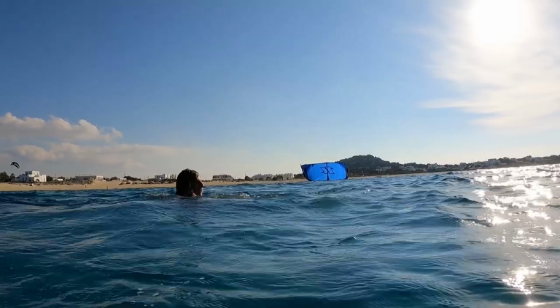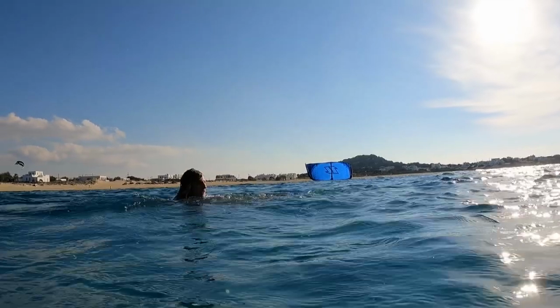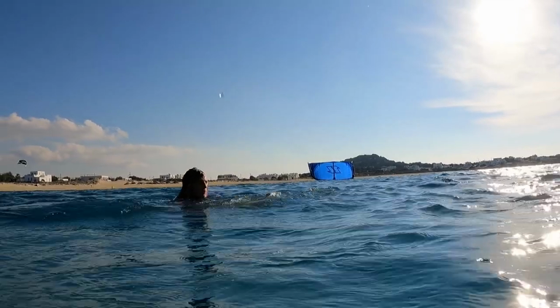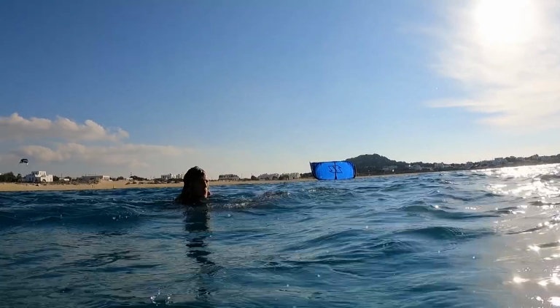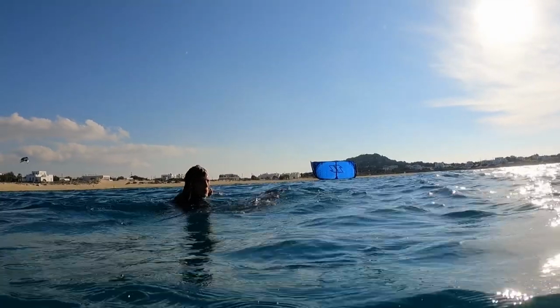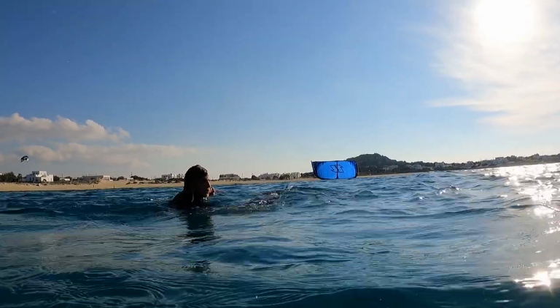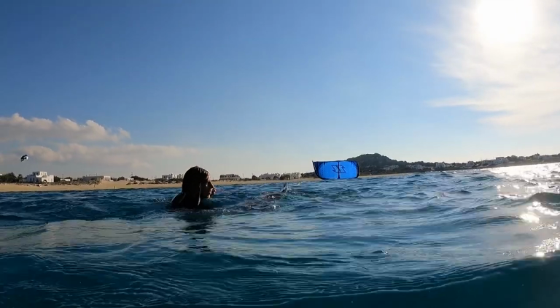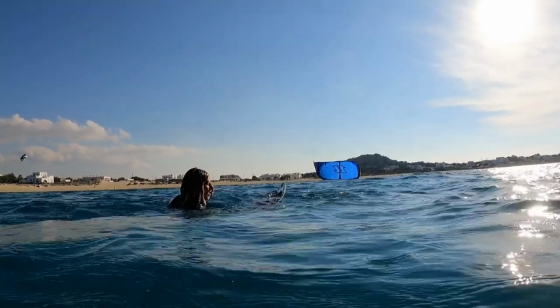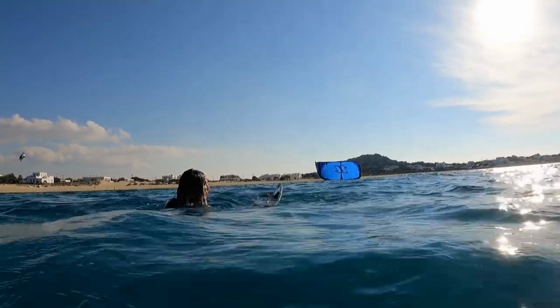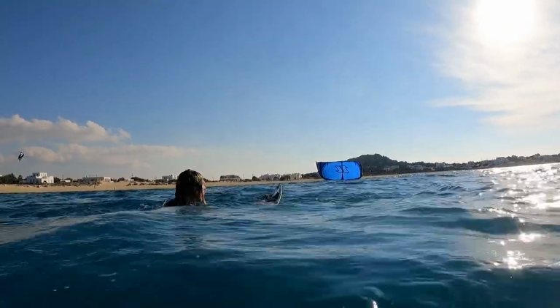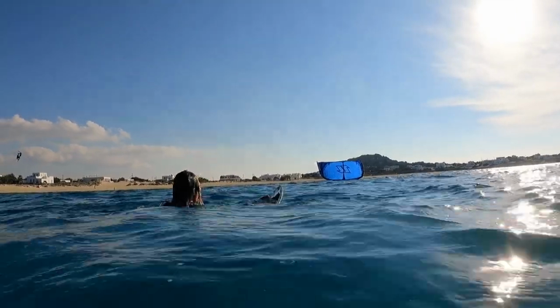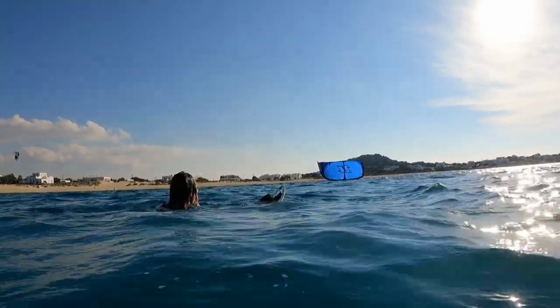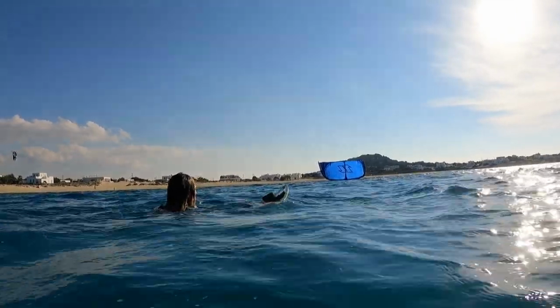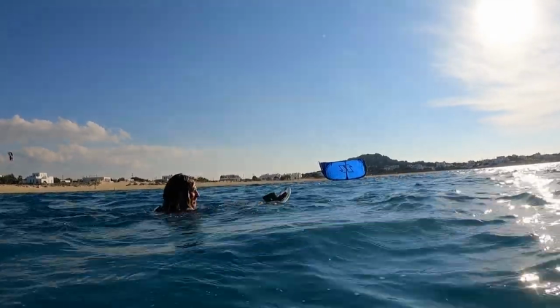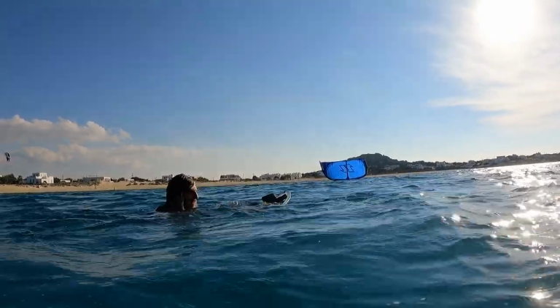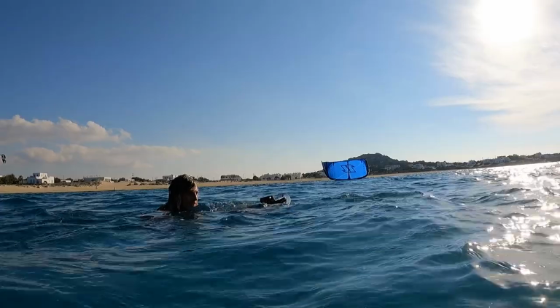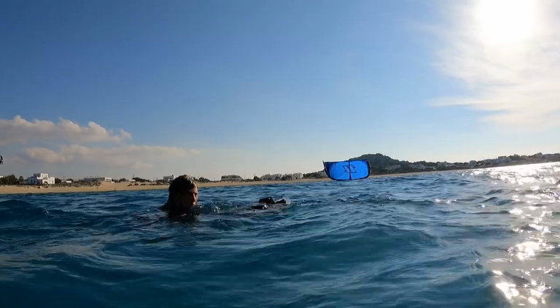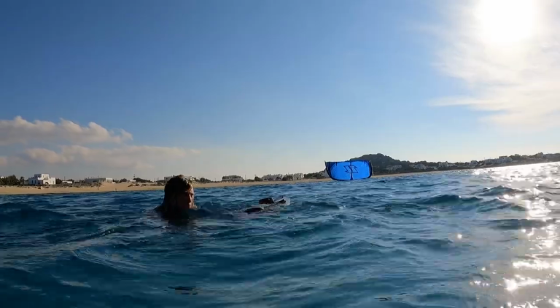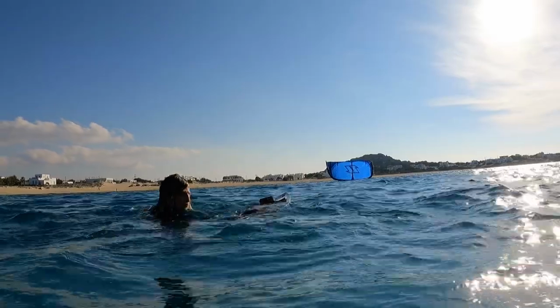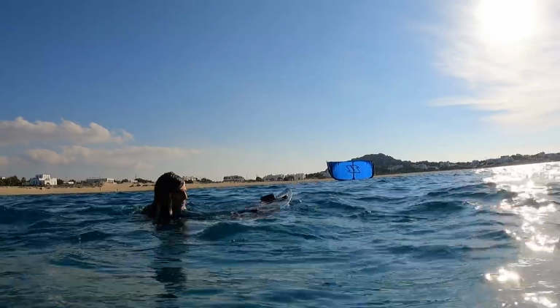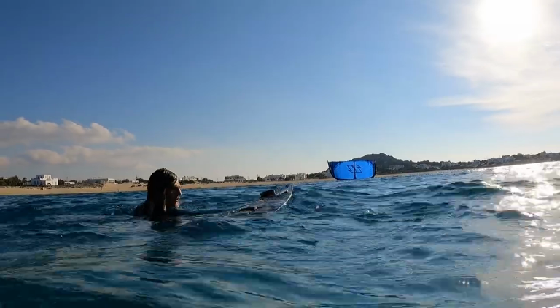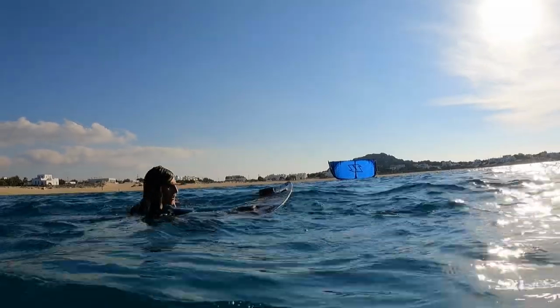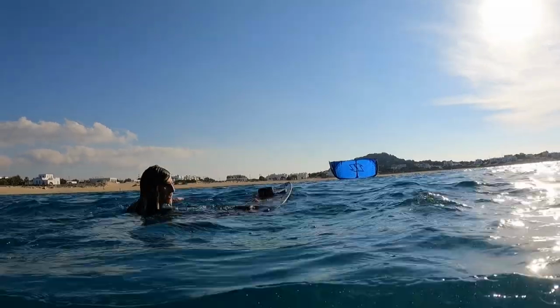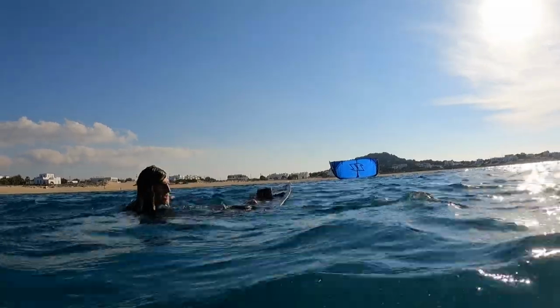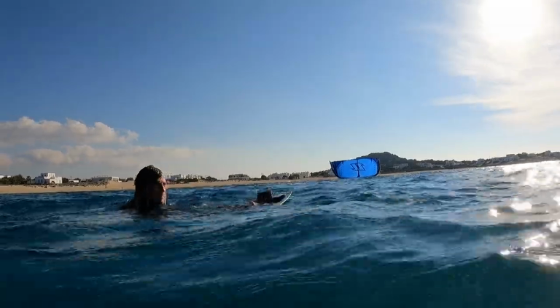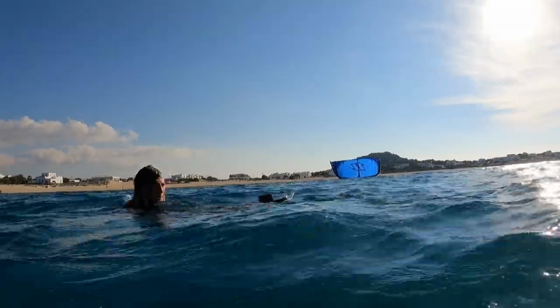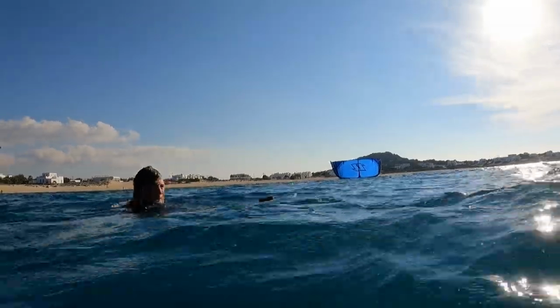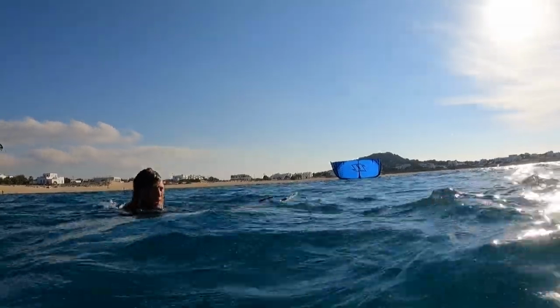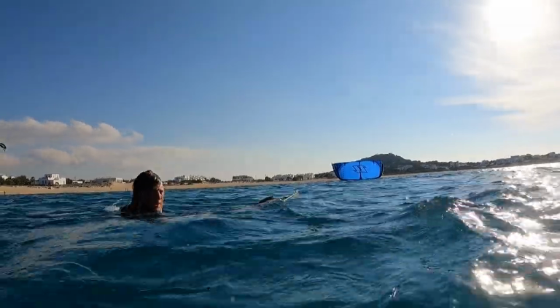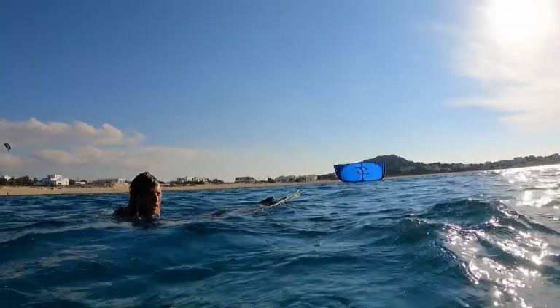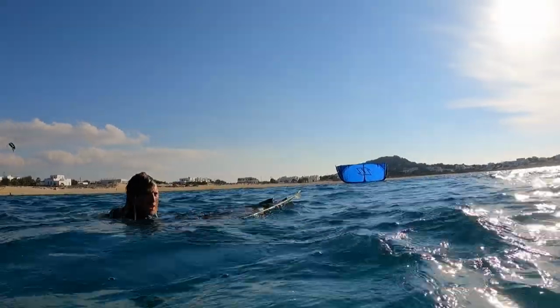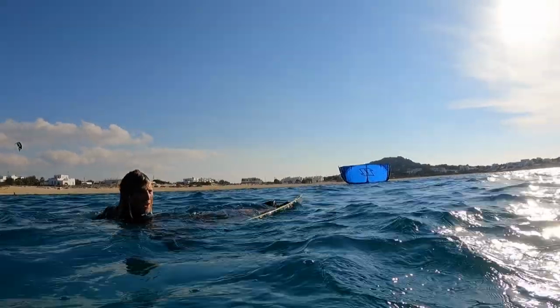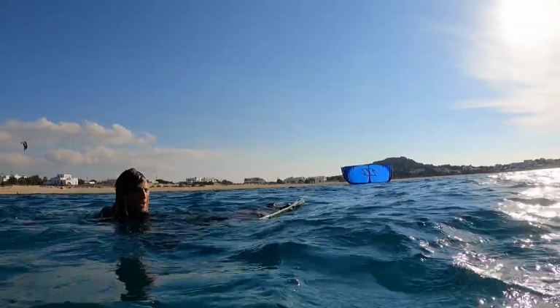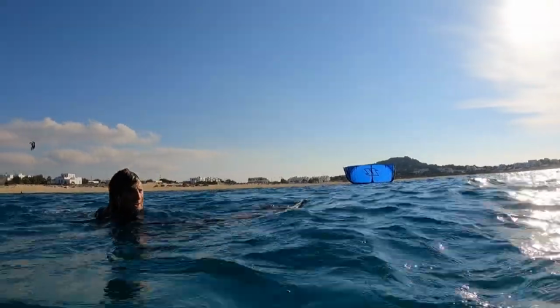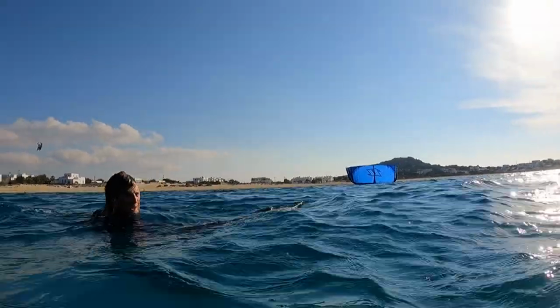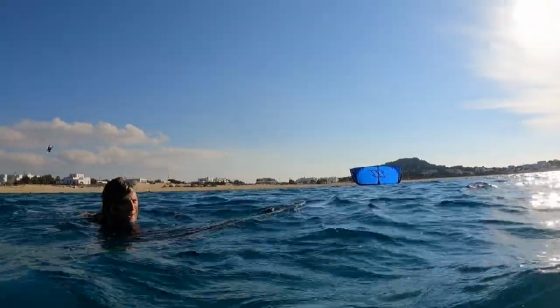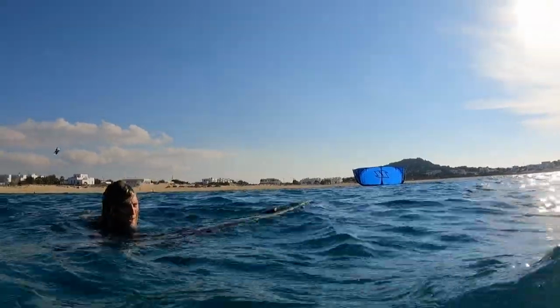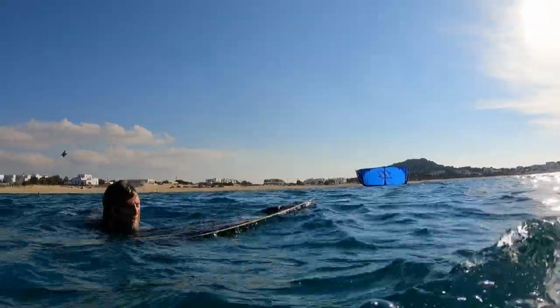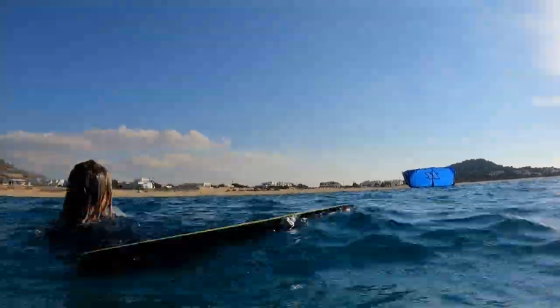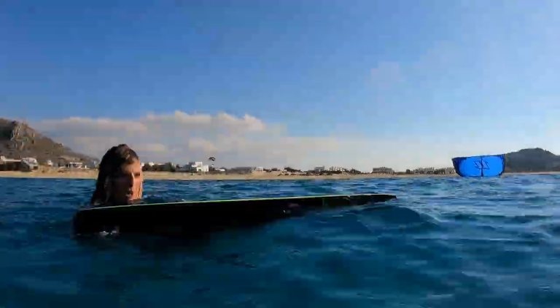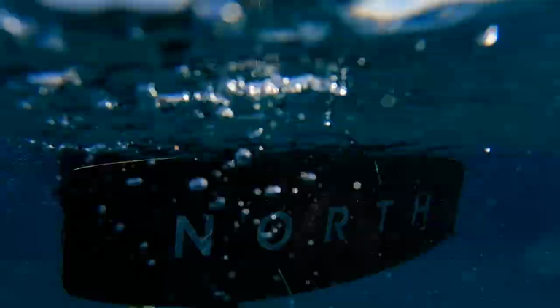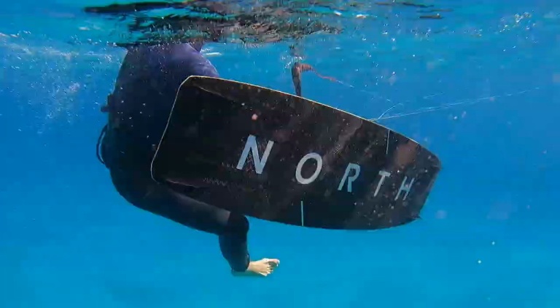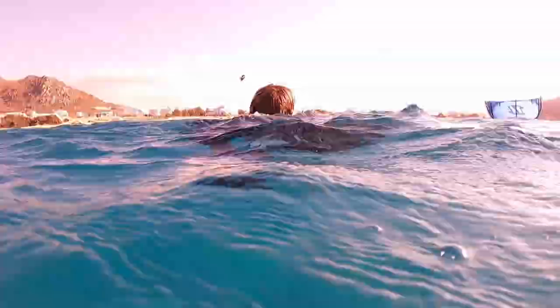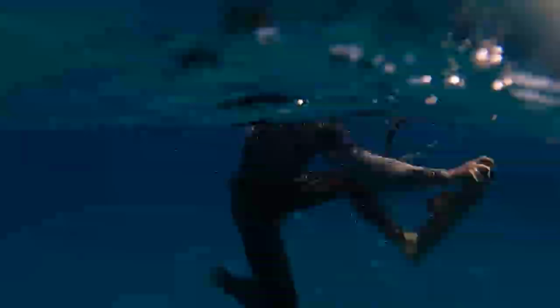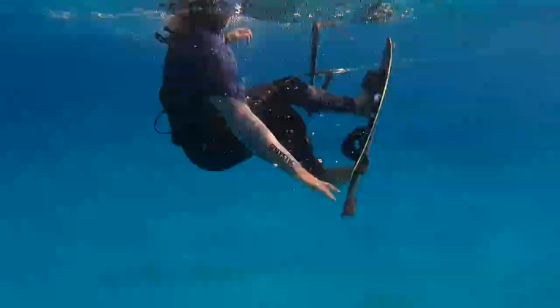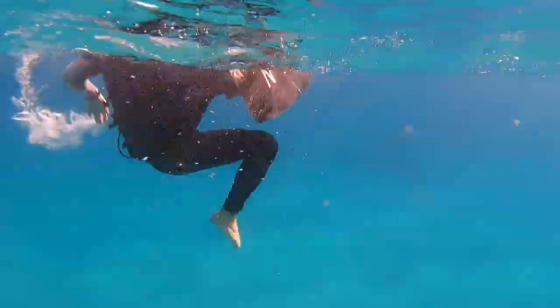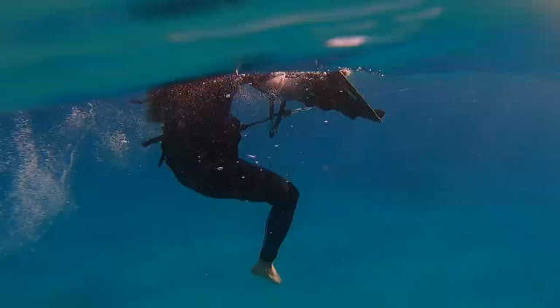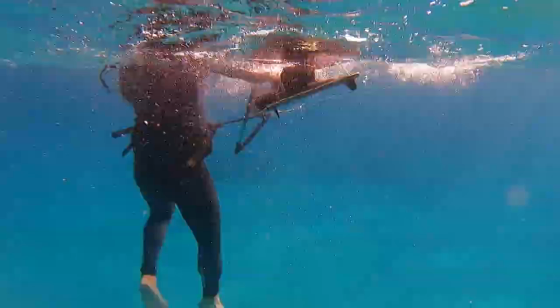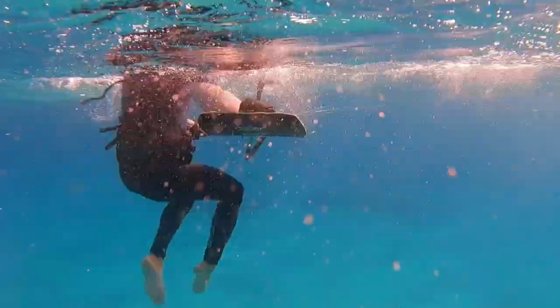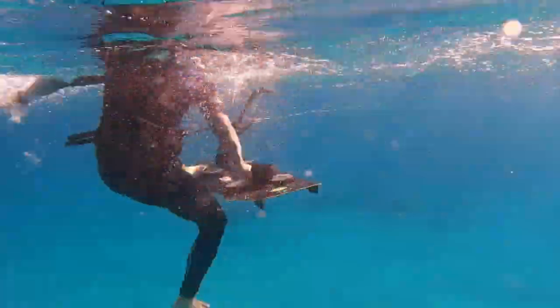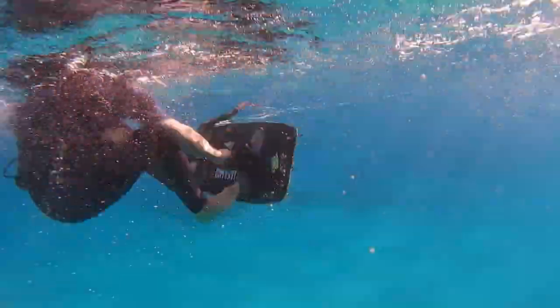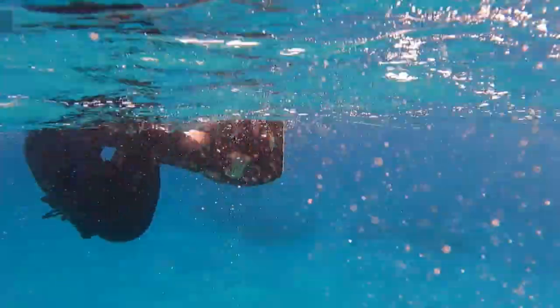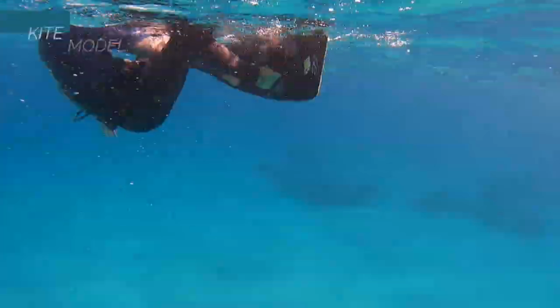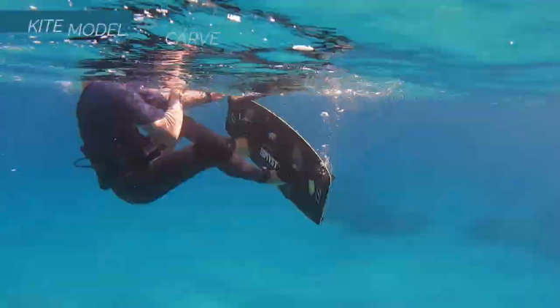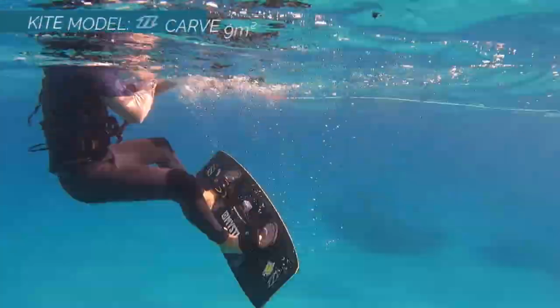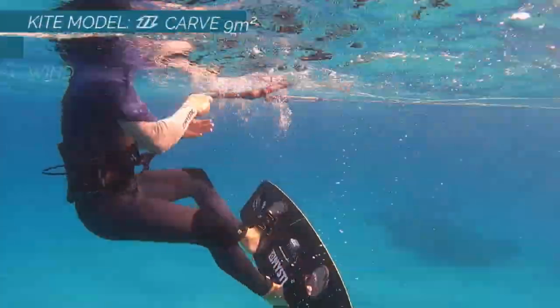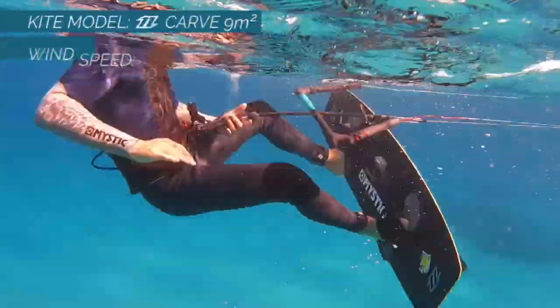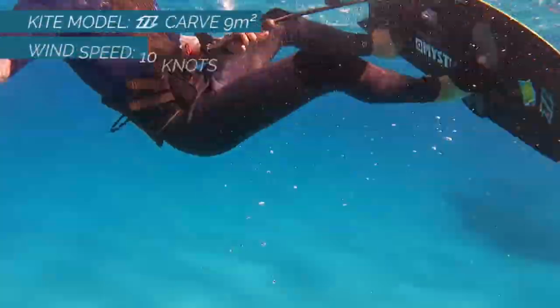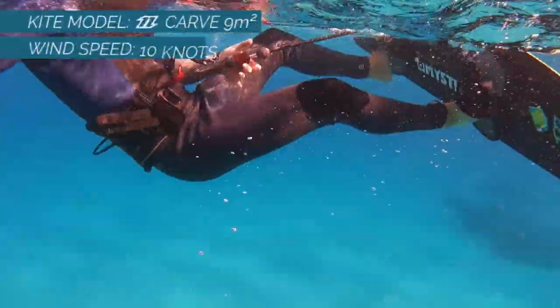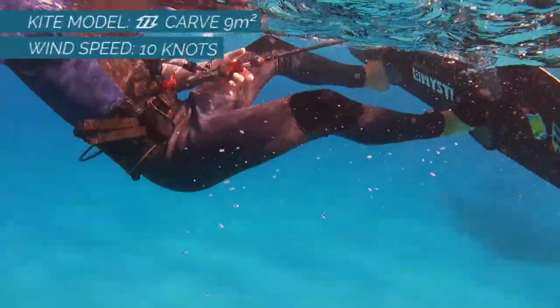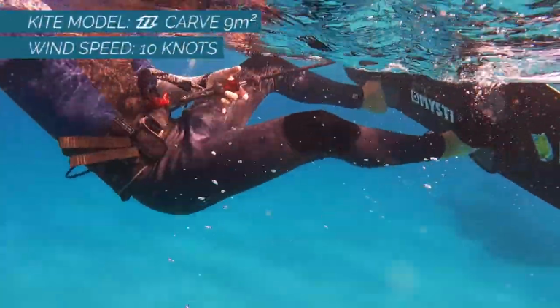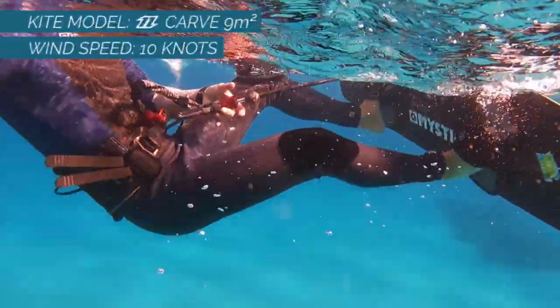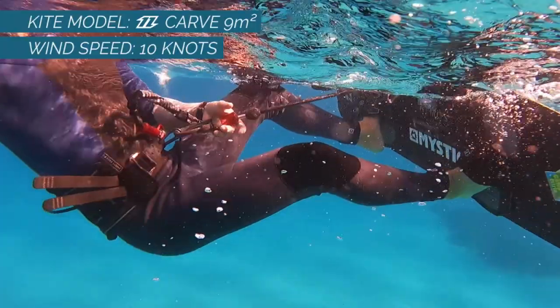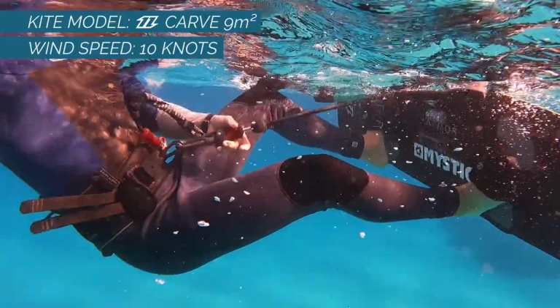When you find yourself far out at sea and you are not able to relaunch your kite, this is the right time to start with a self rescue procedure.